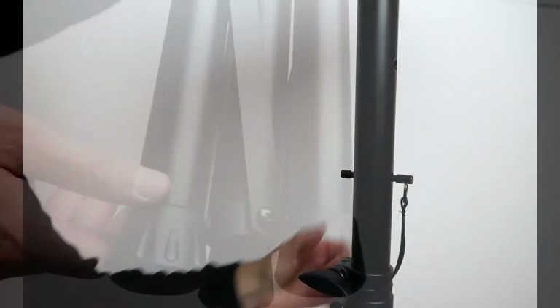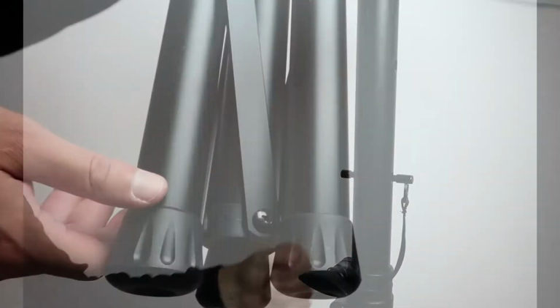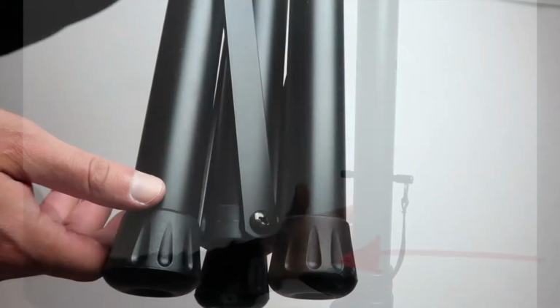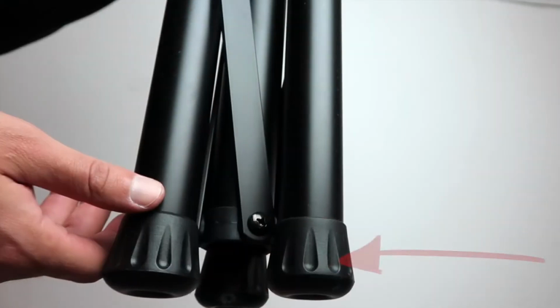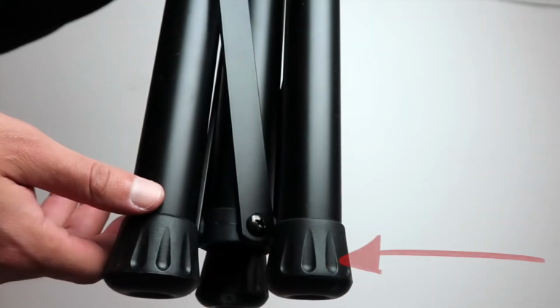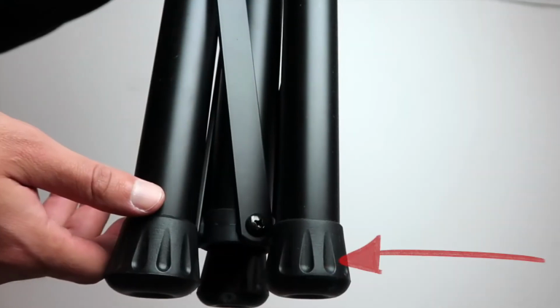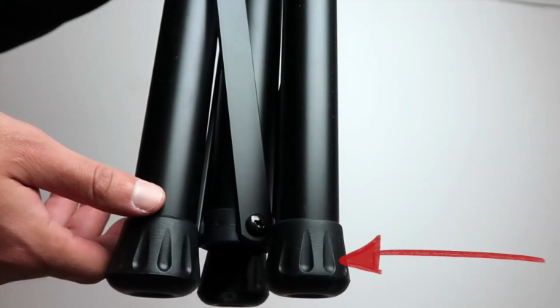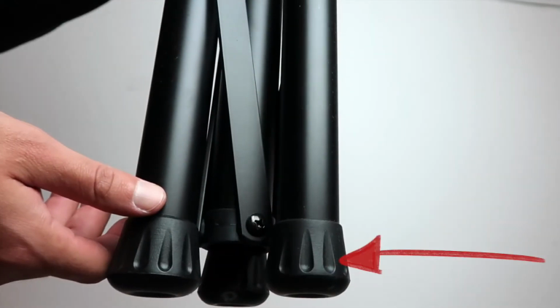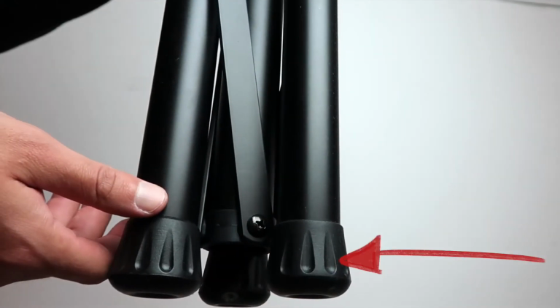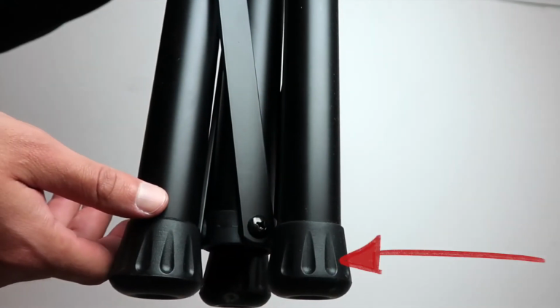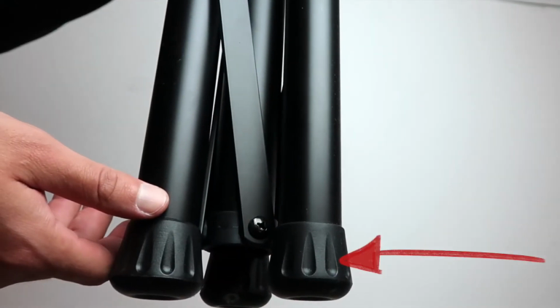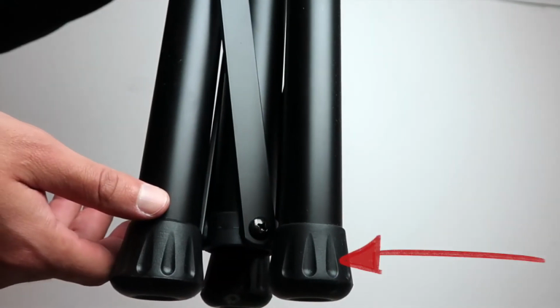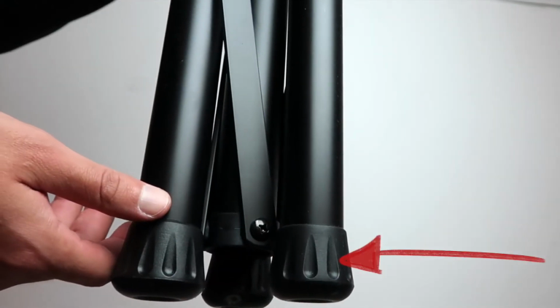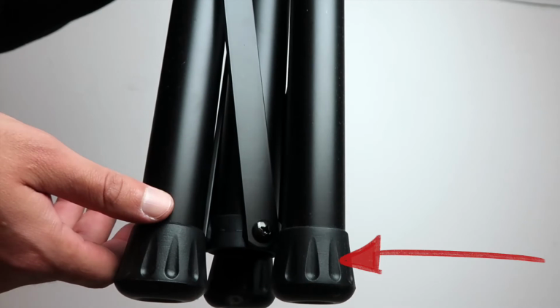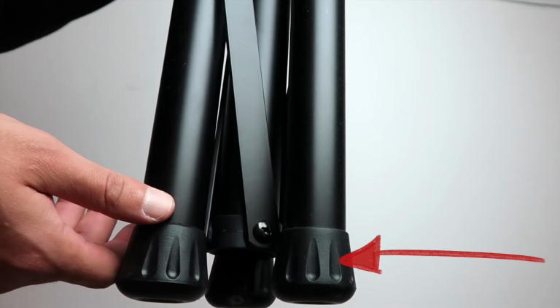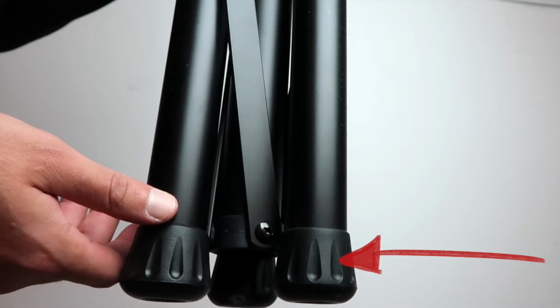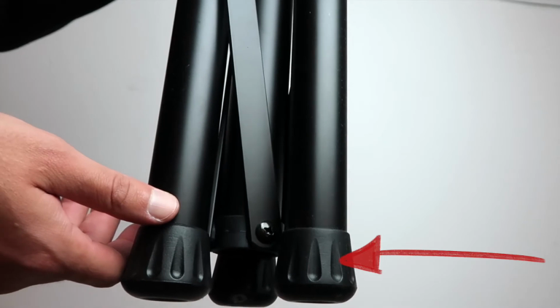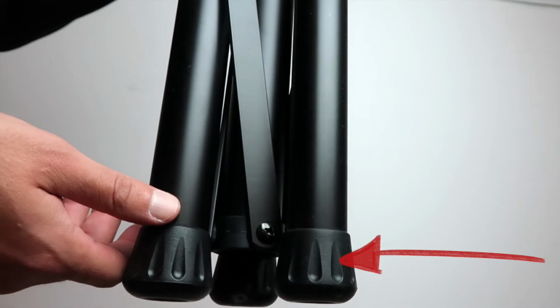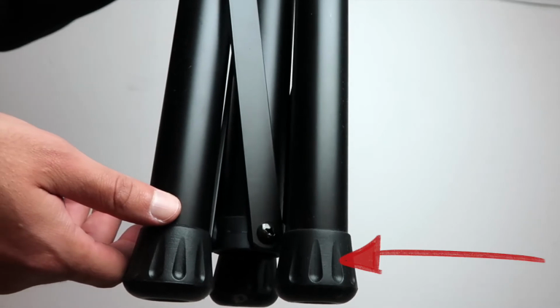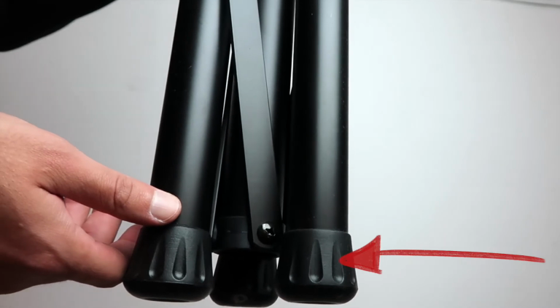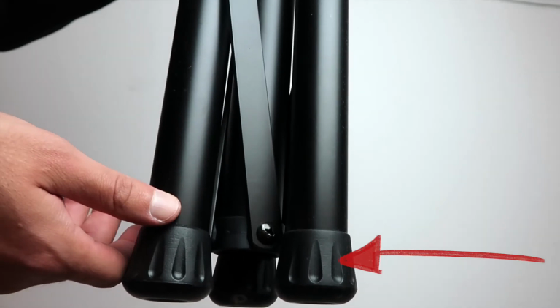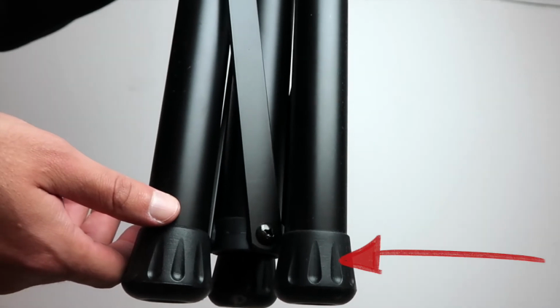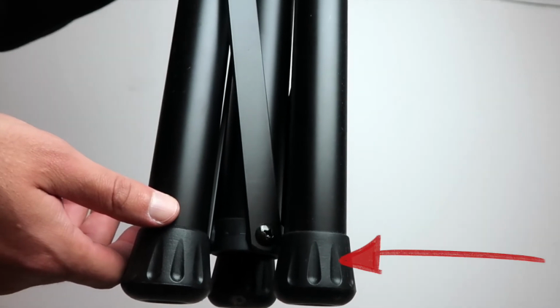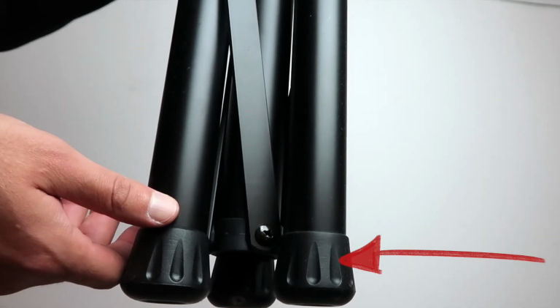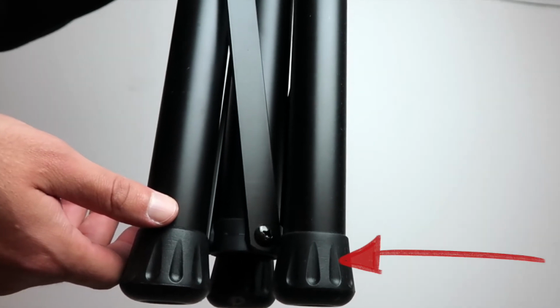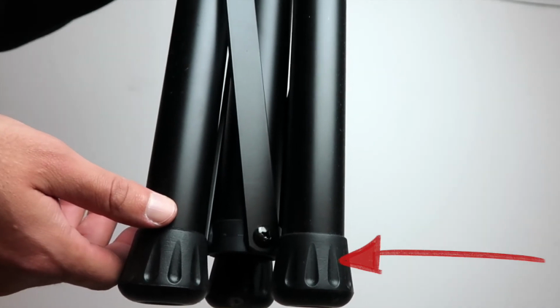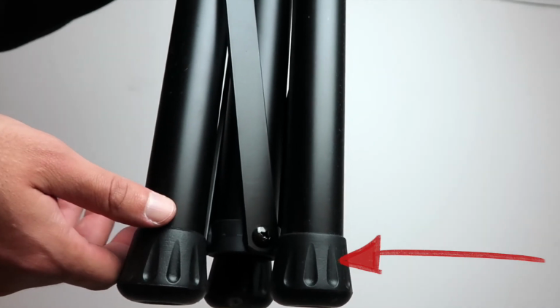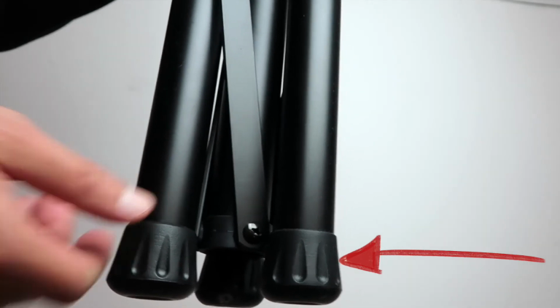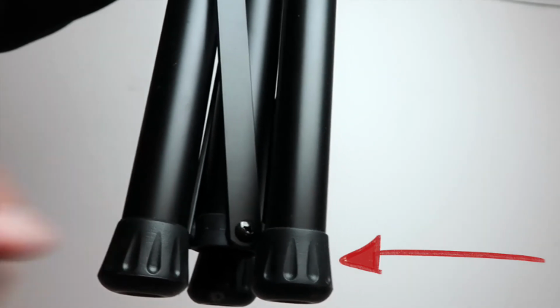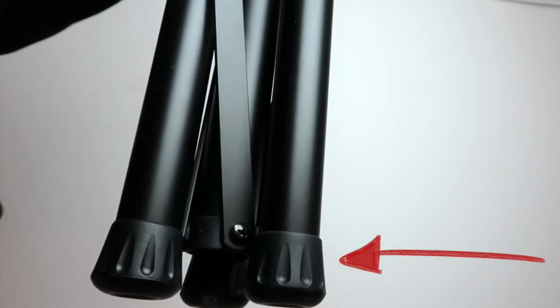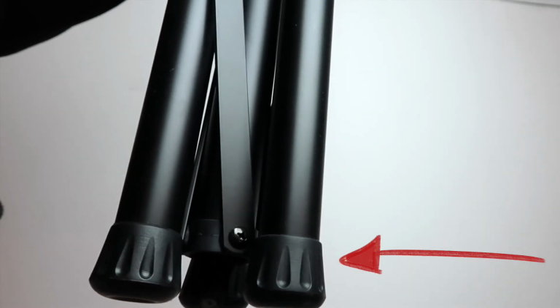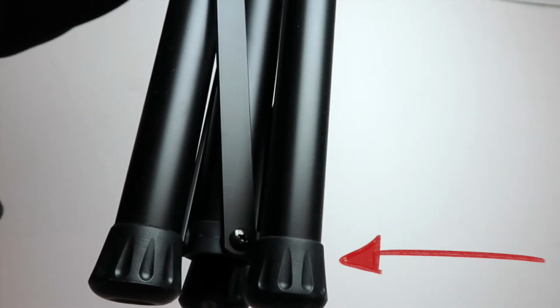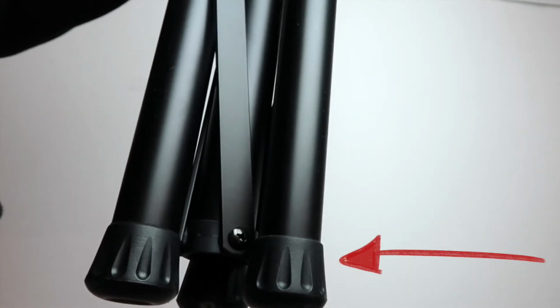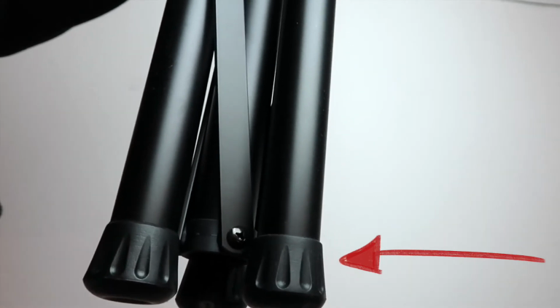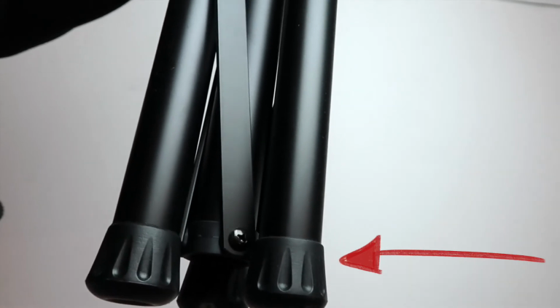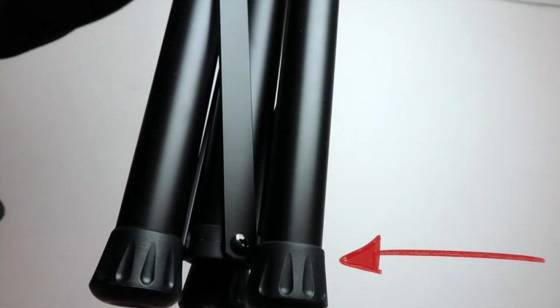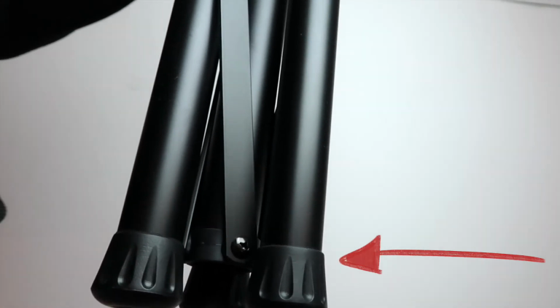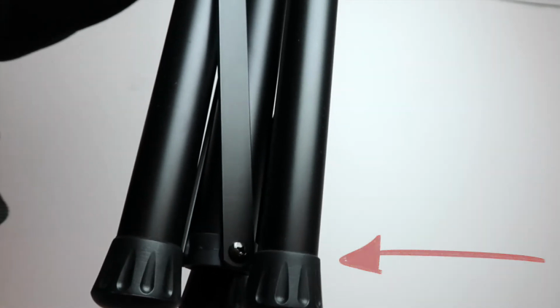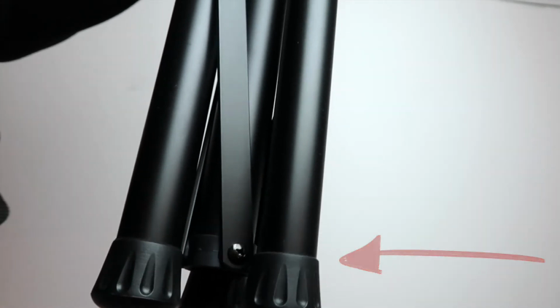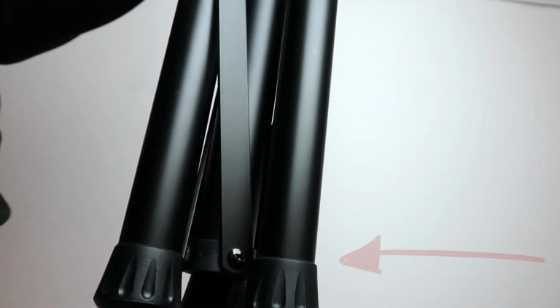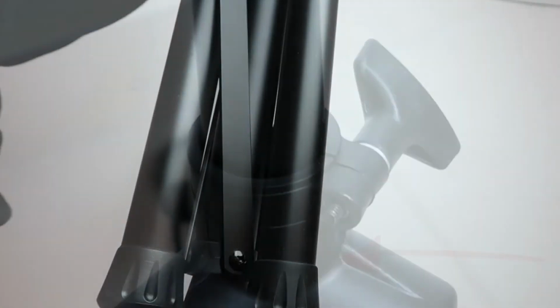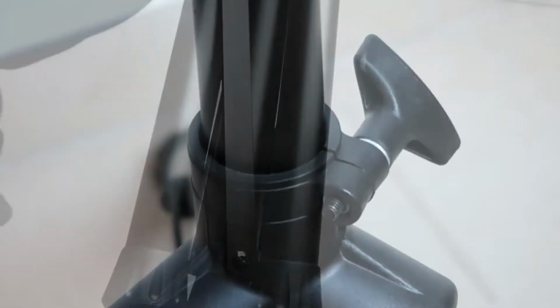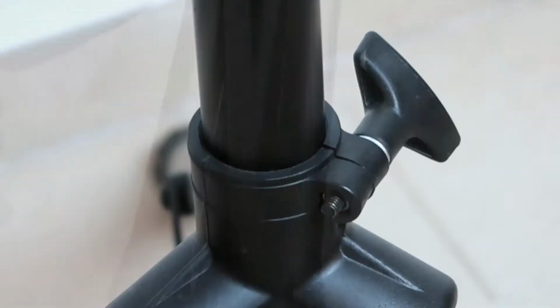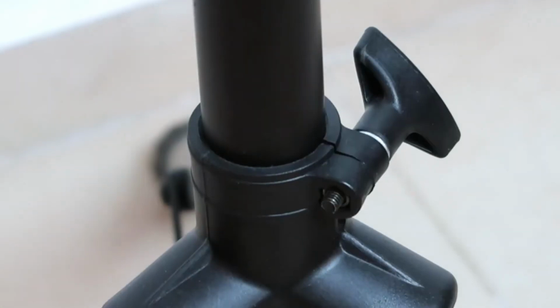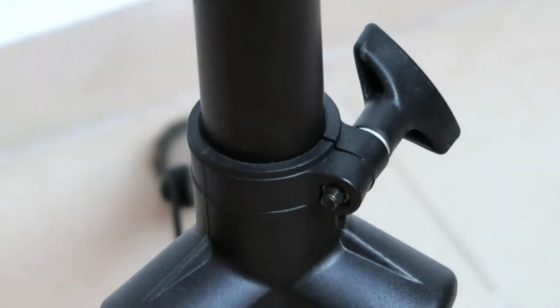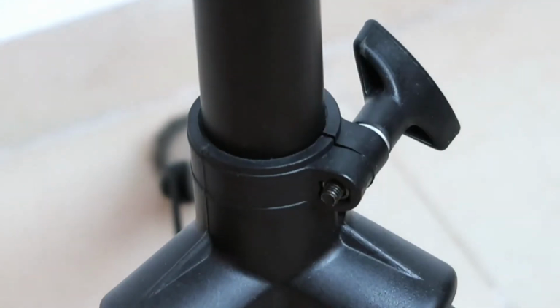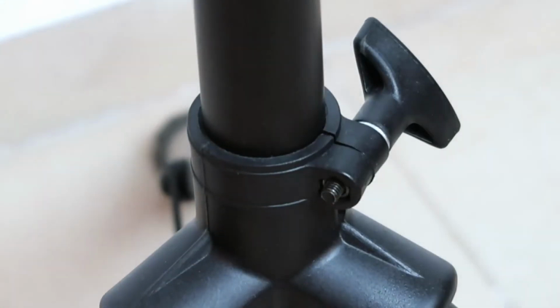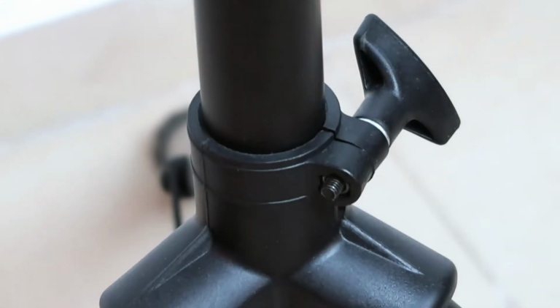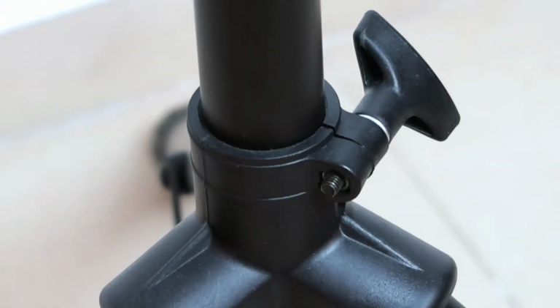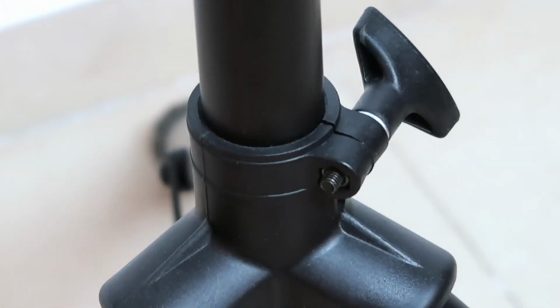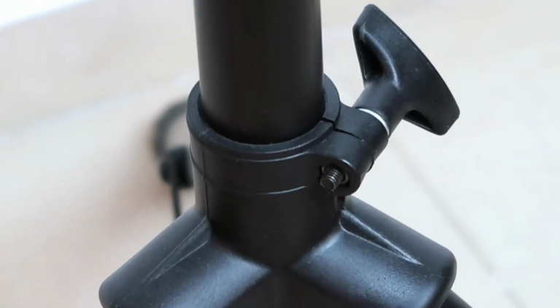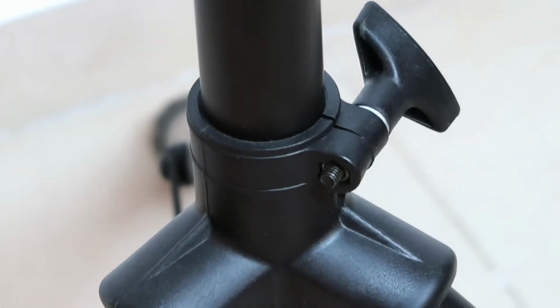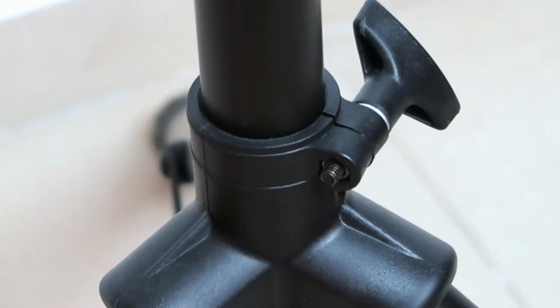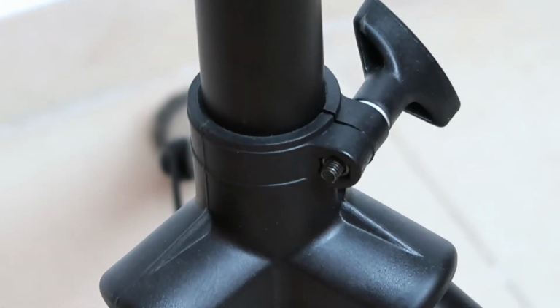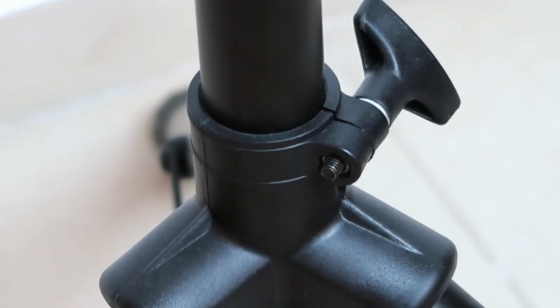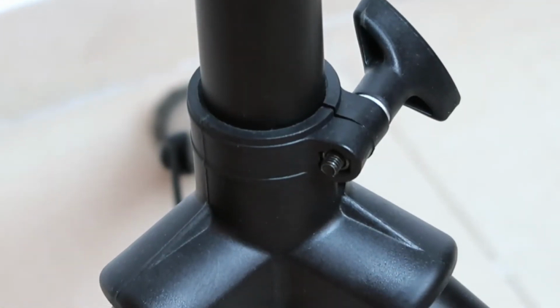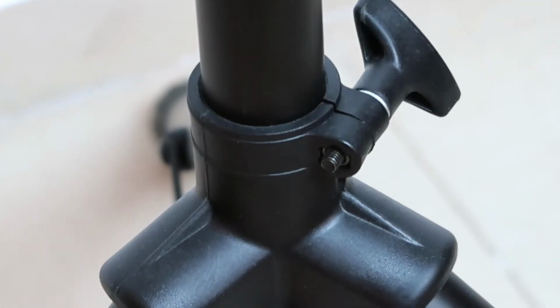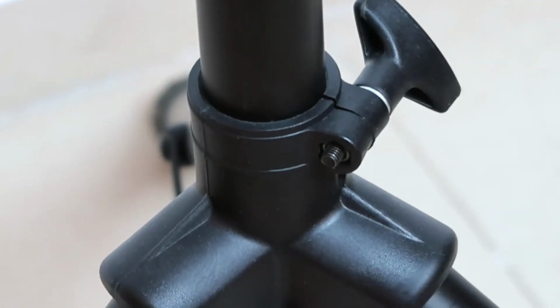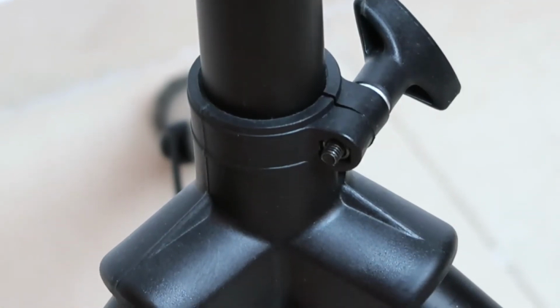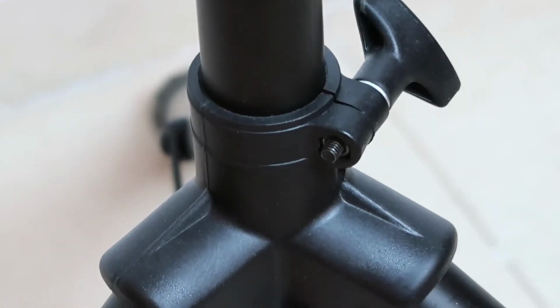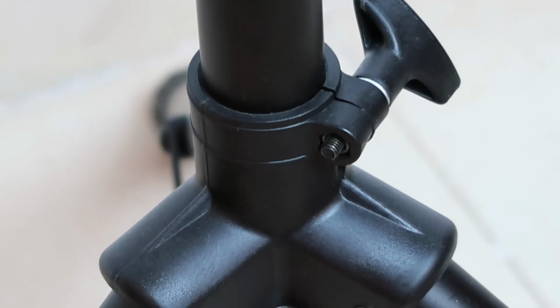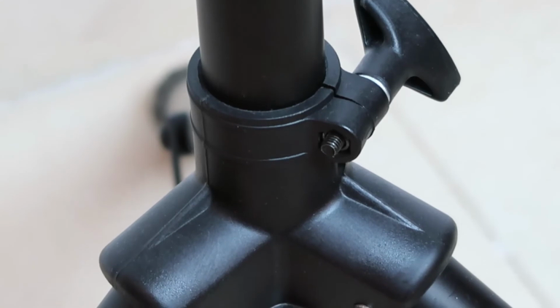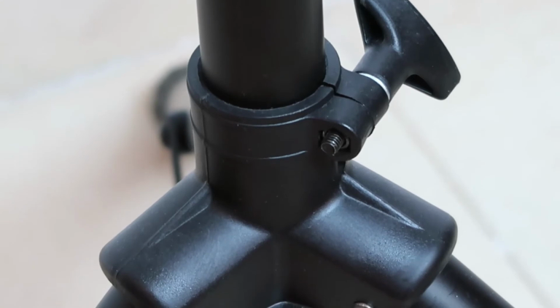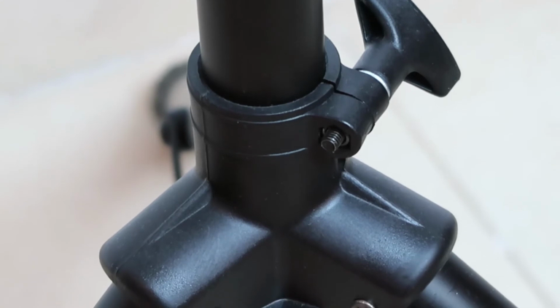Always put the safety pin into one of the holes before you lock the knob. The legs have hard rubber at the end of them to prevent the stand from sliding, and the leg housing is reinforced.